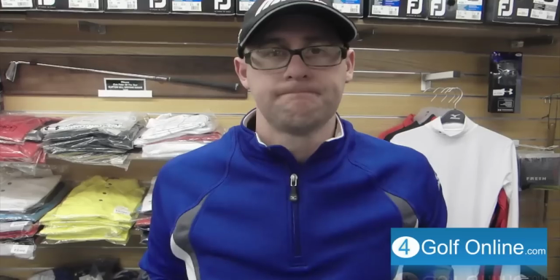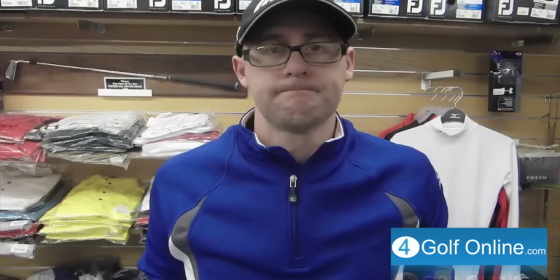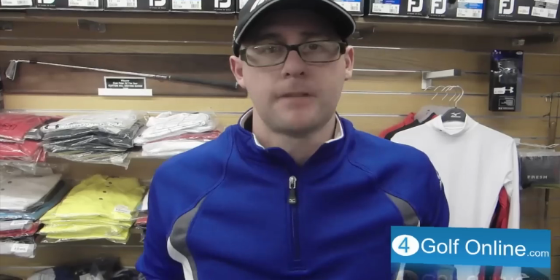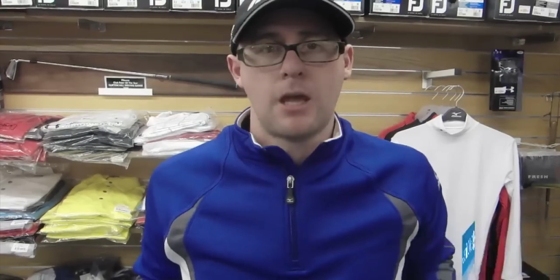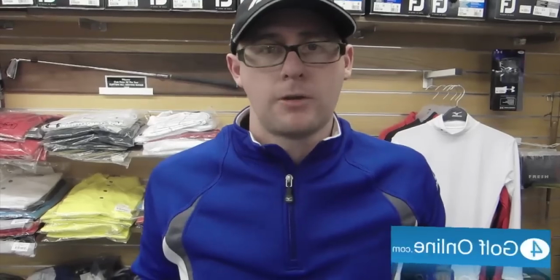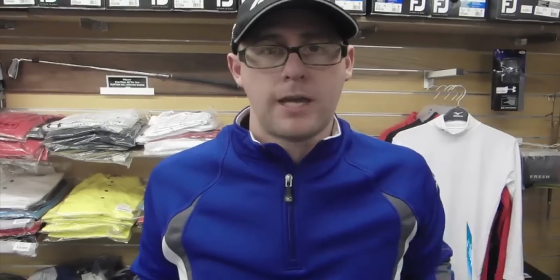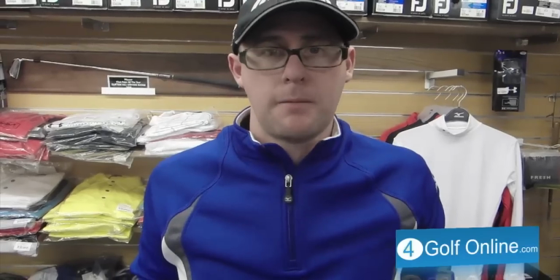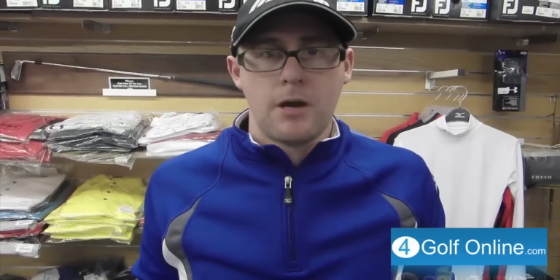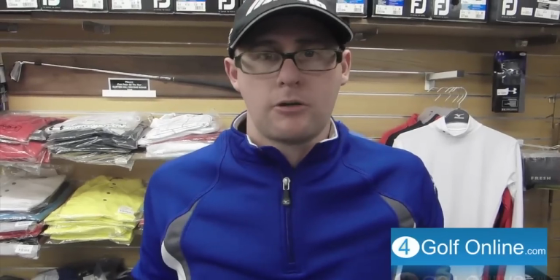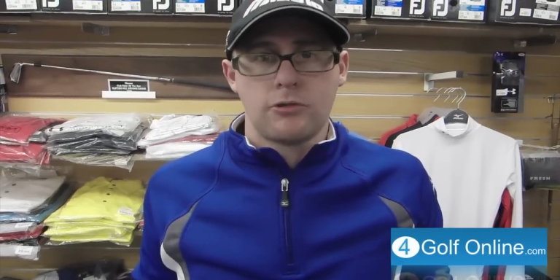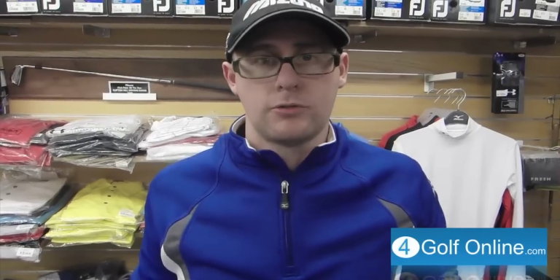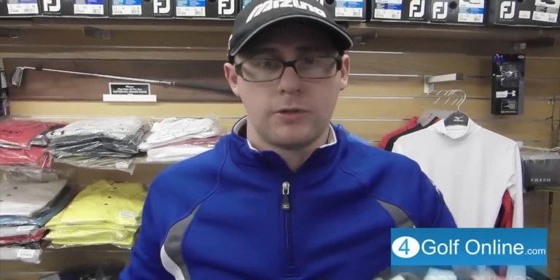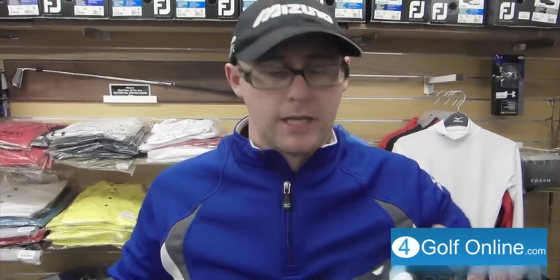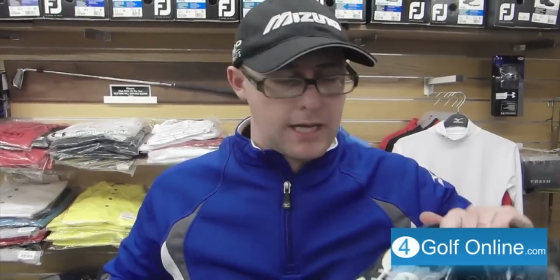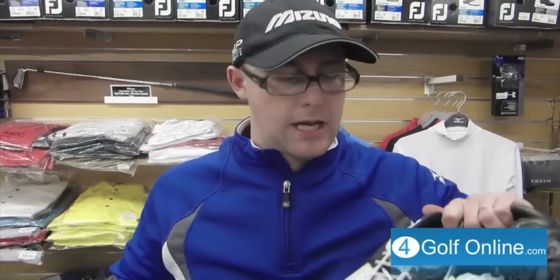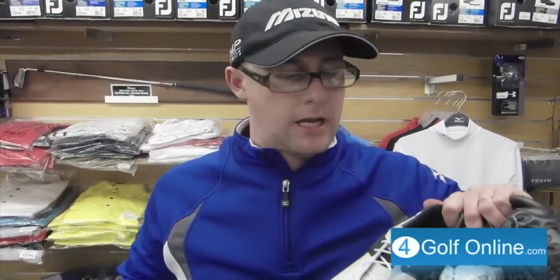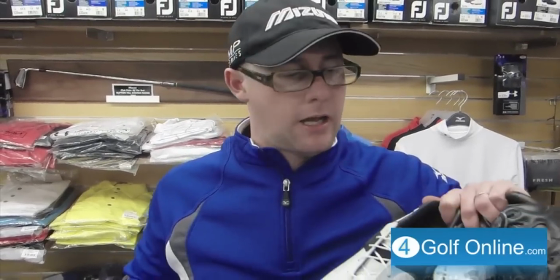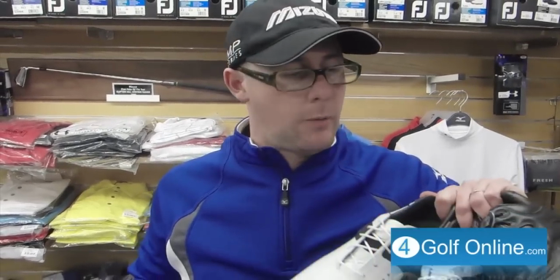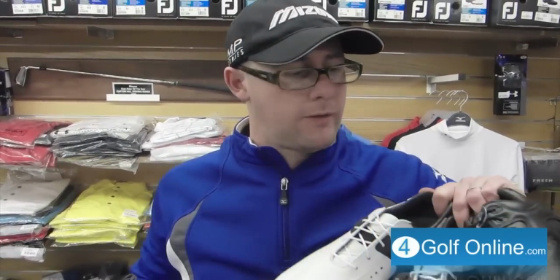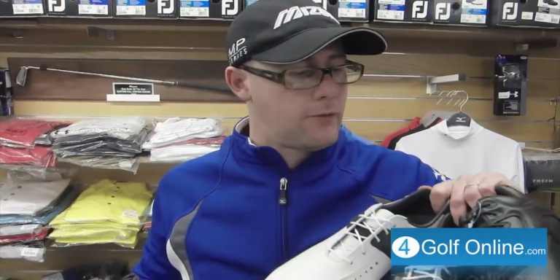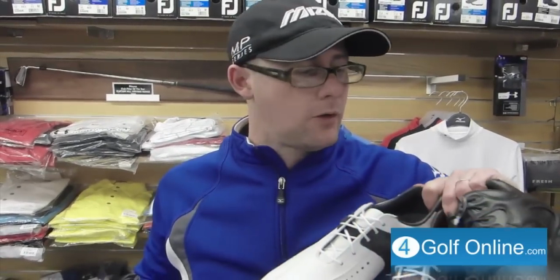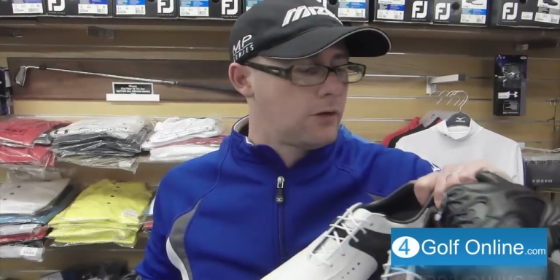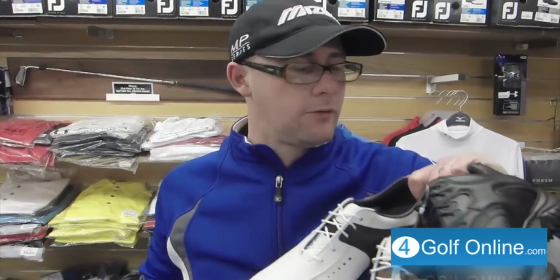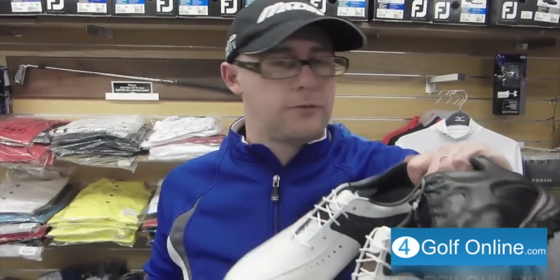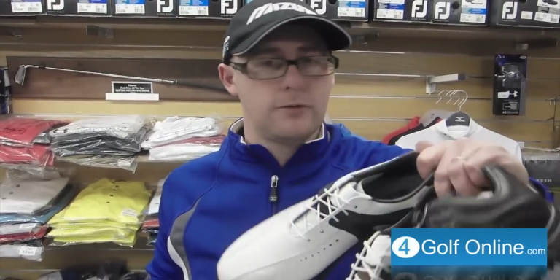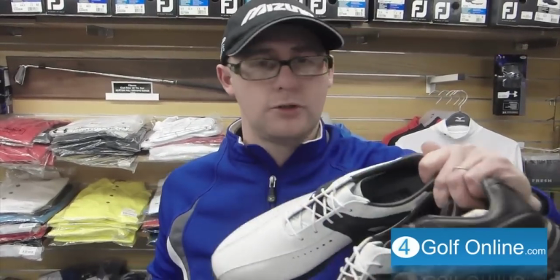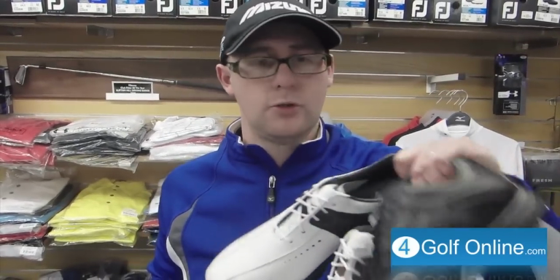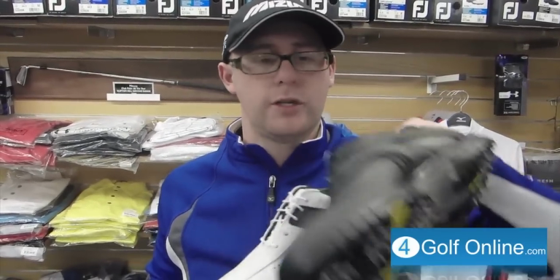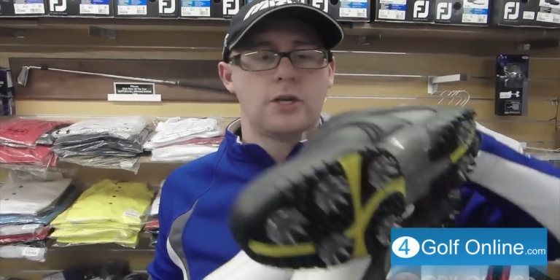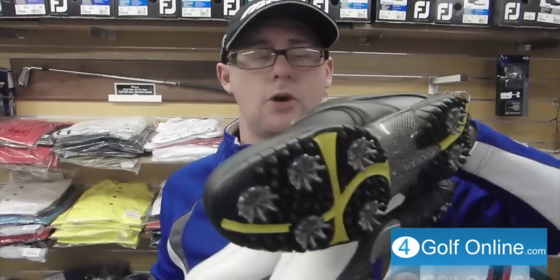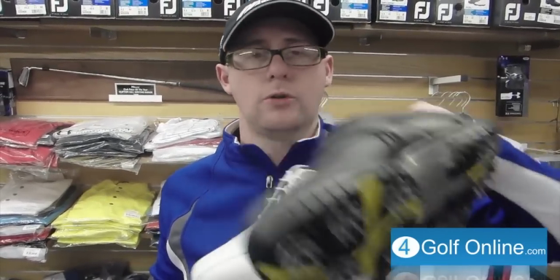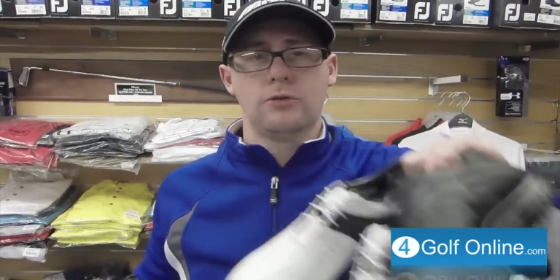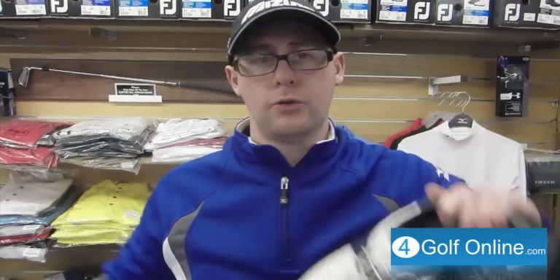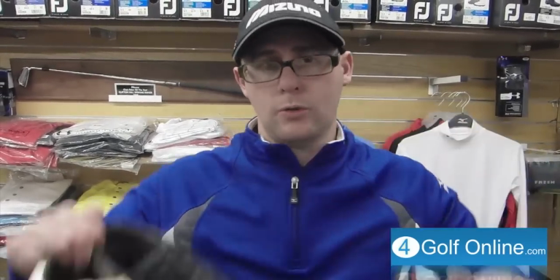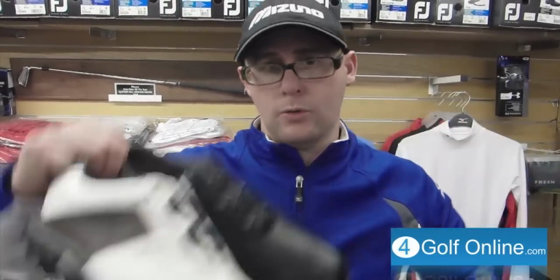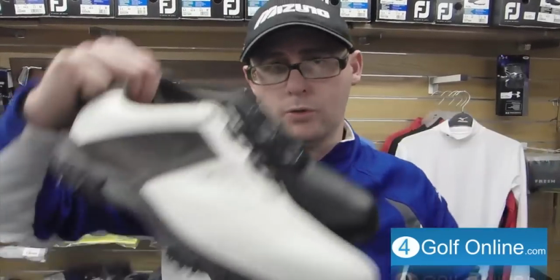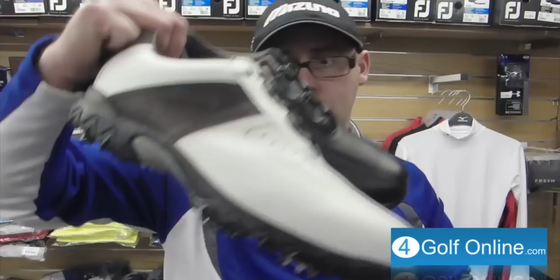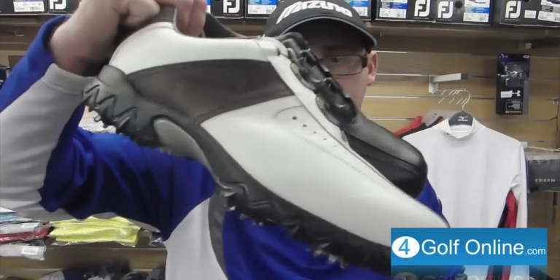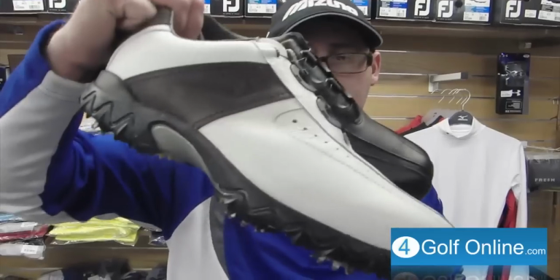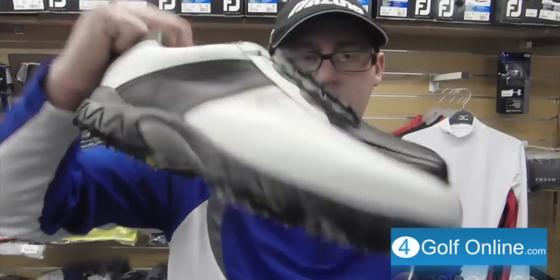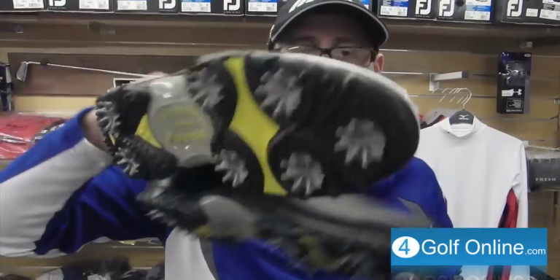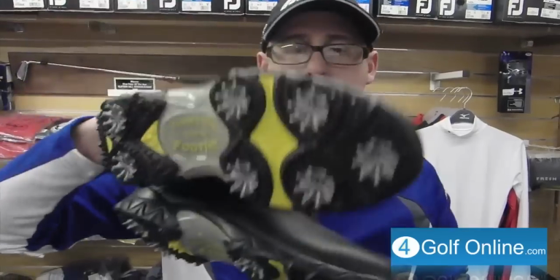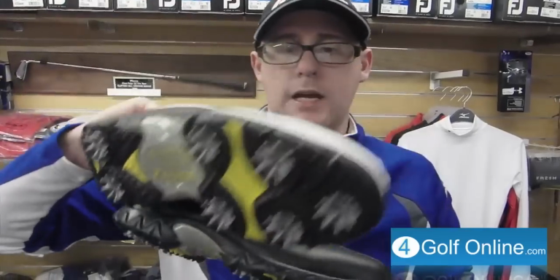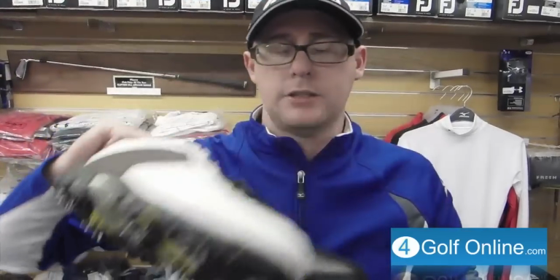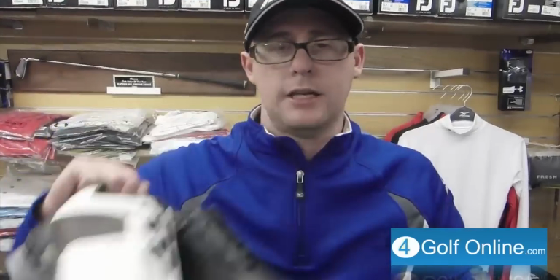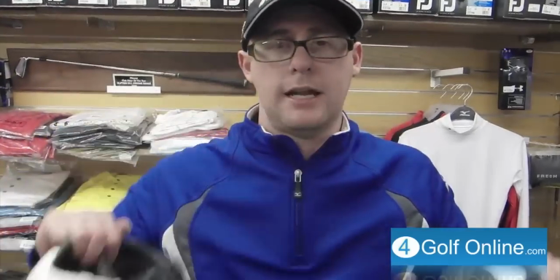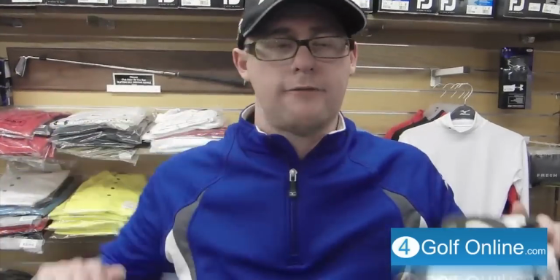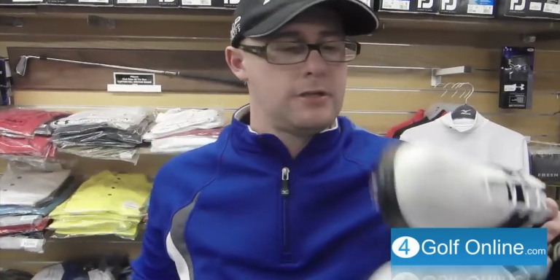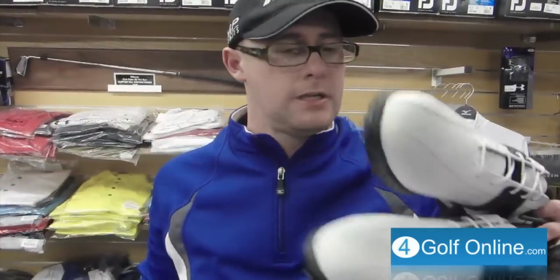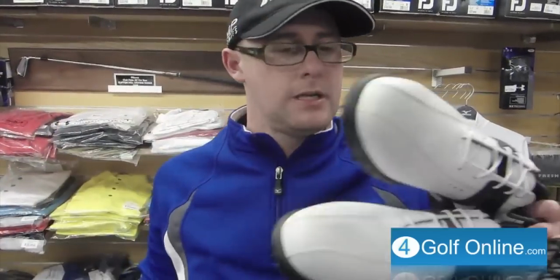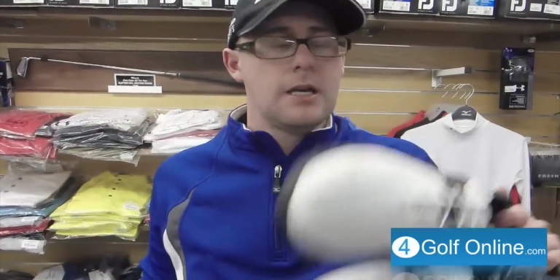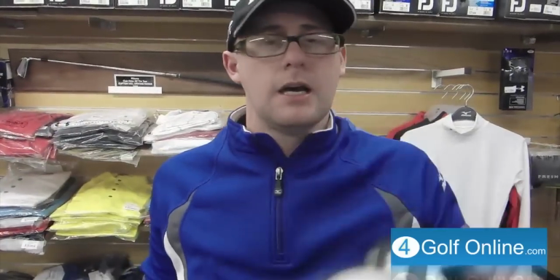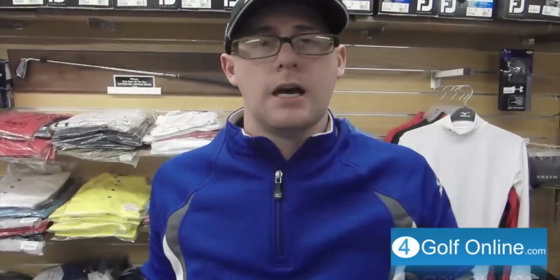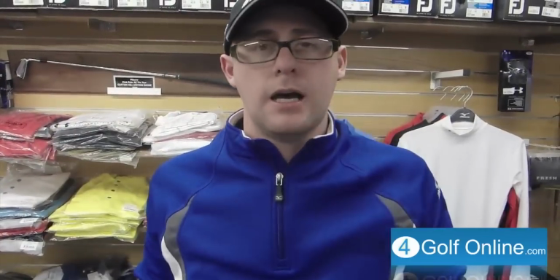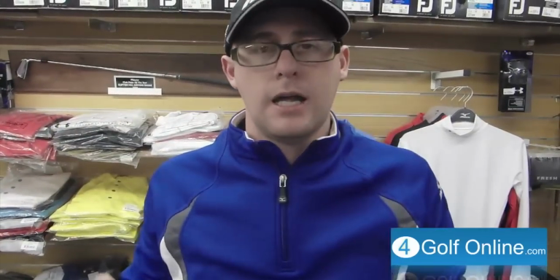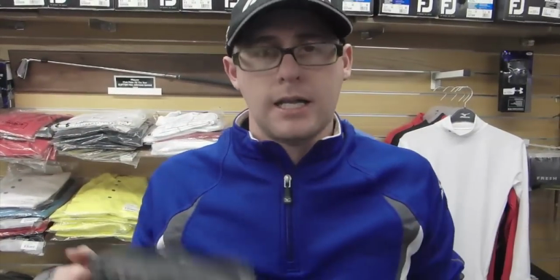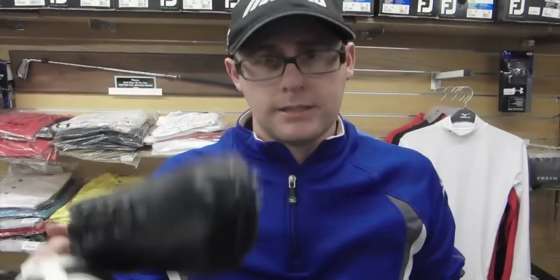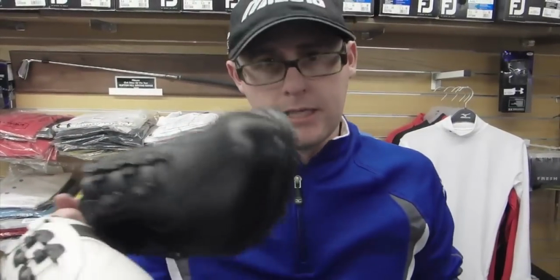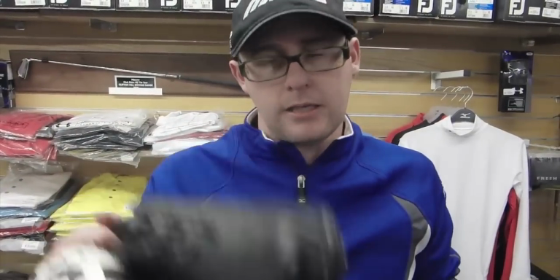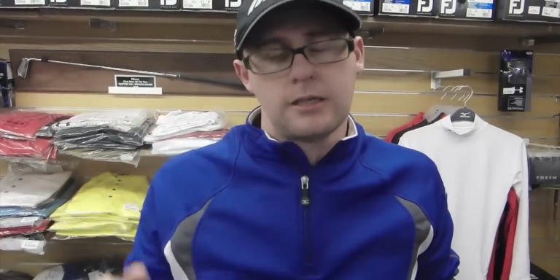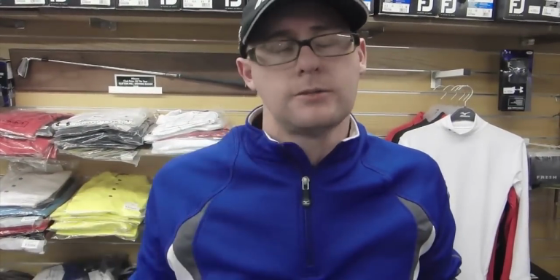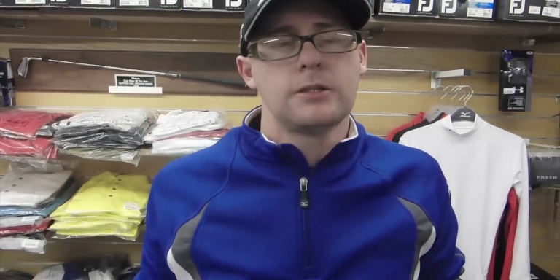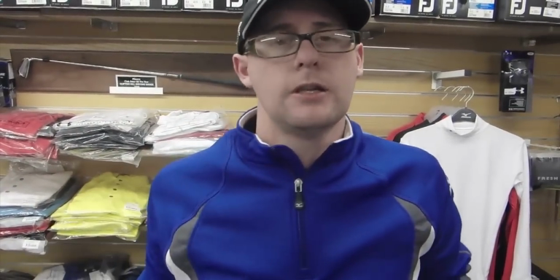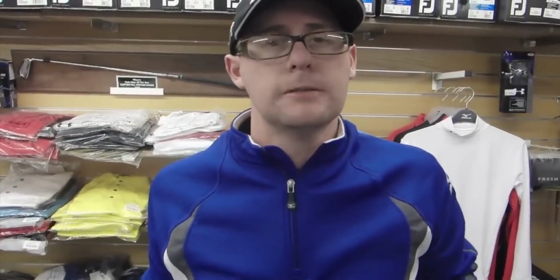Mark Crossfield here. We've got the Foot Joy Contours for 2011. Let's take a closer look.